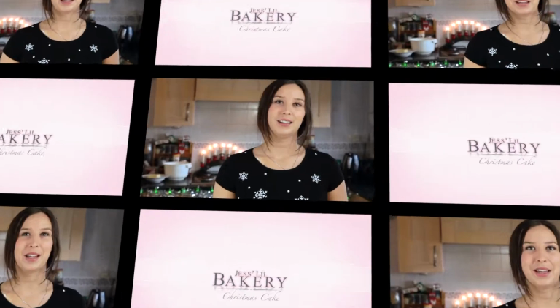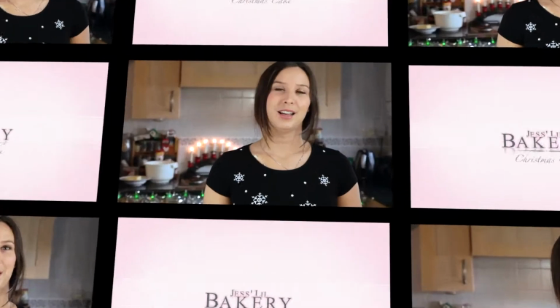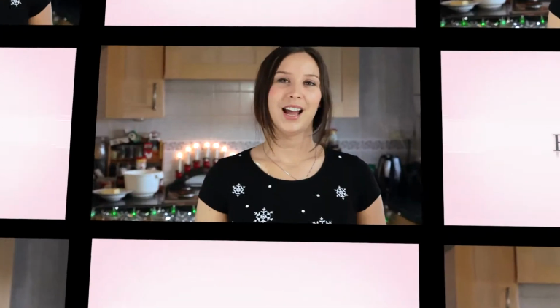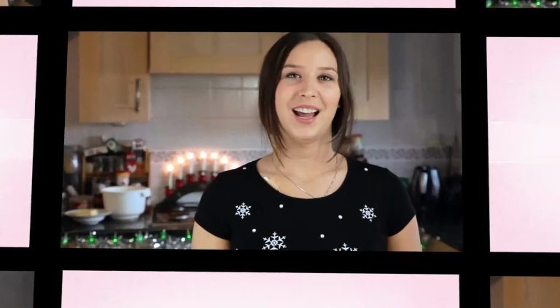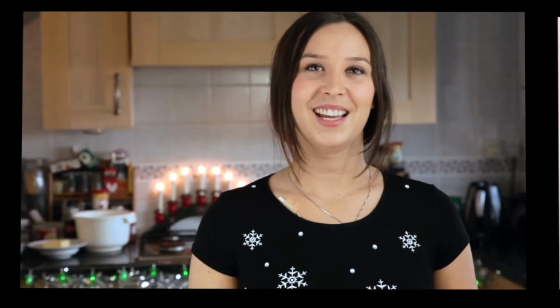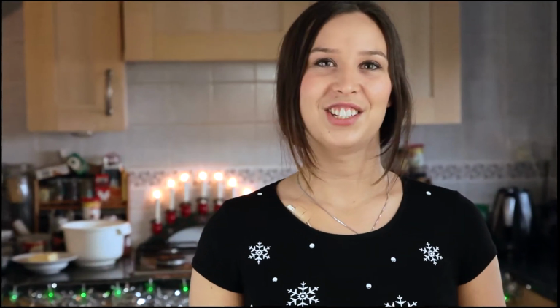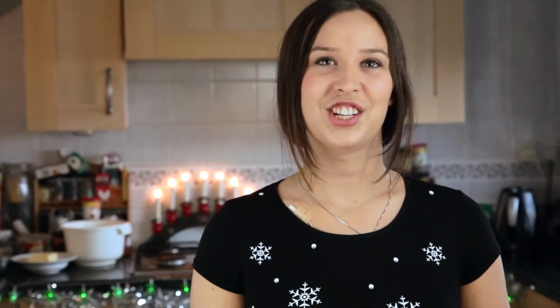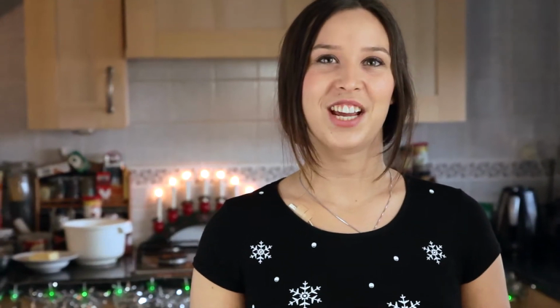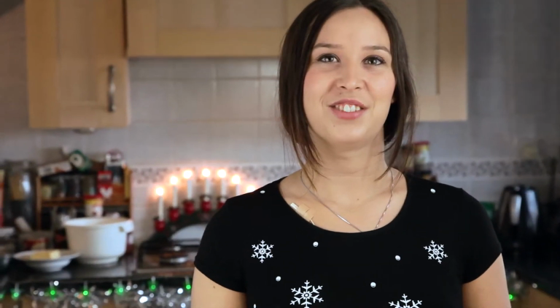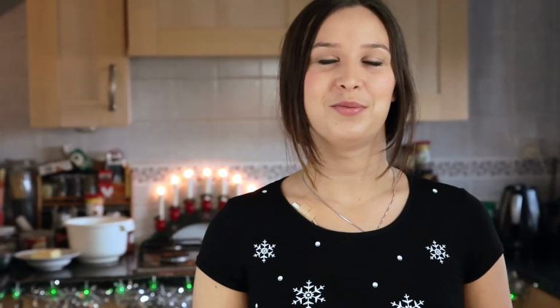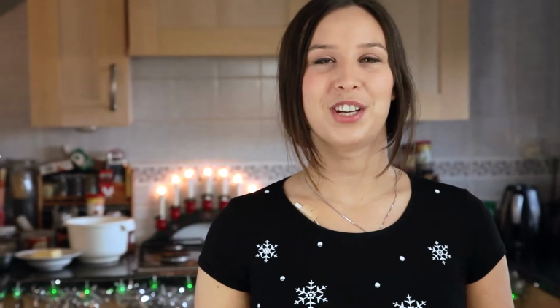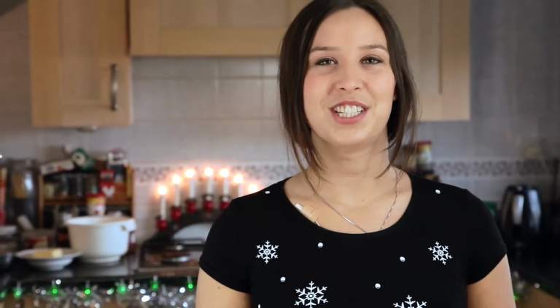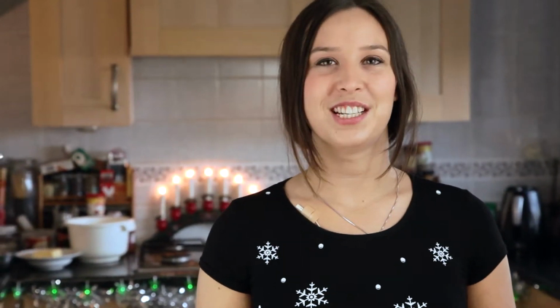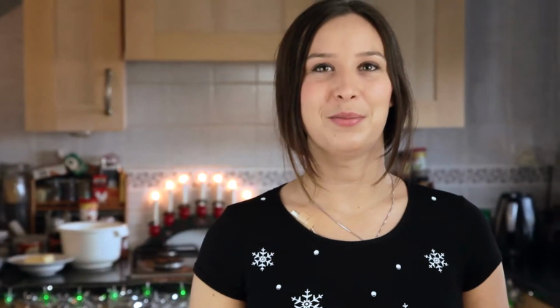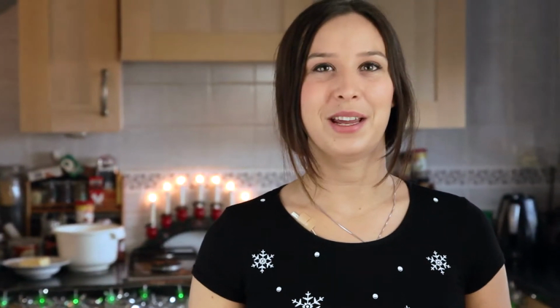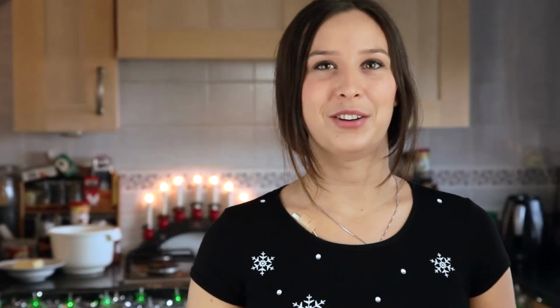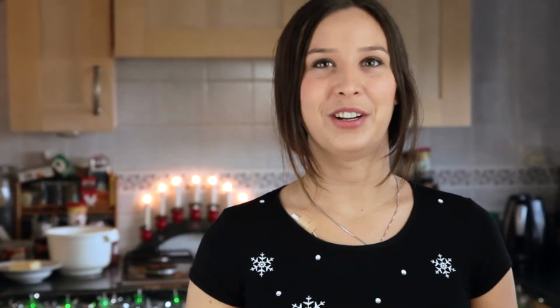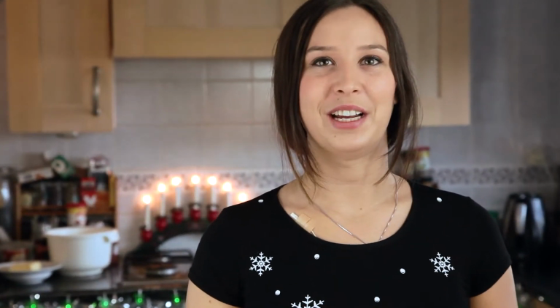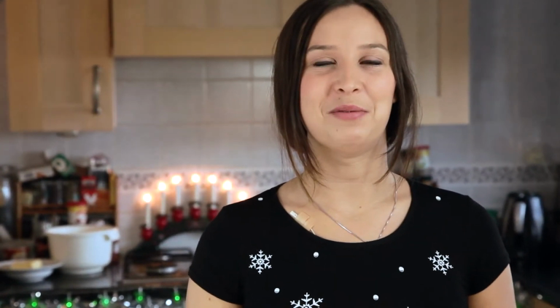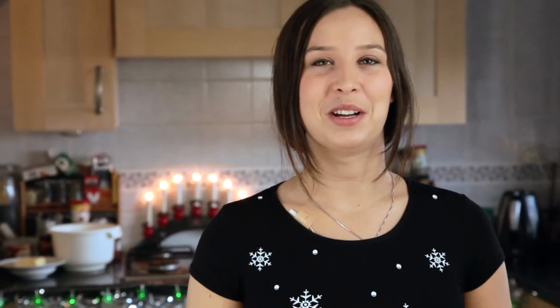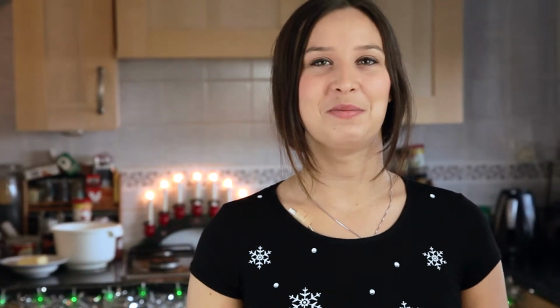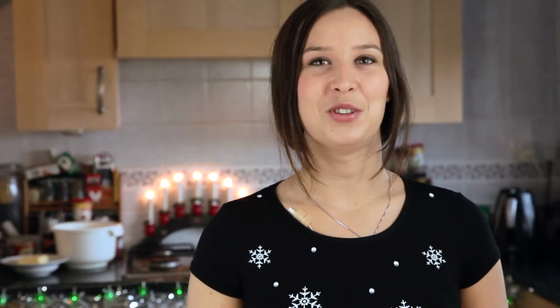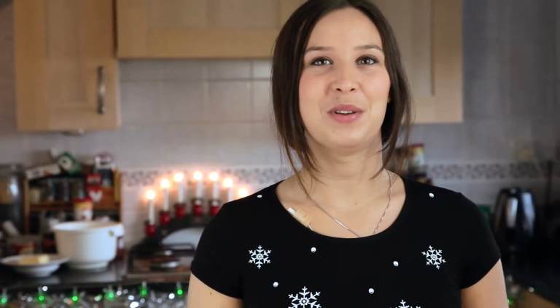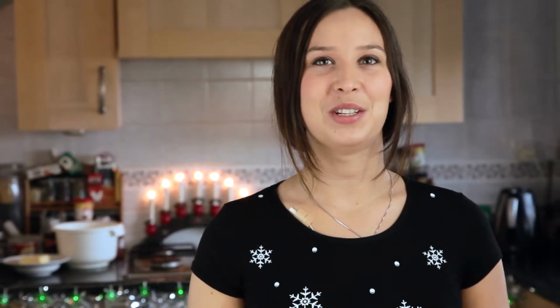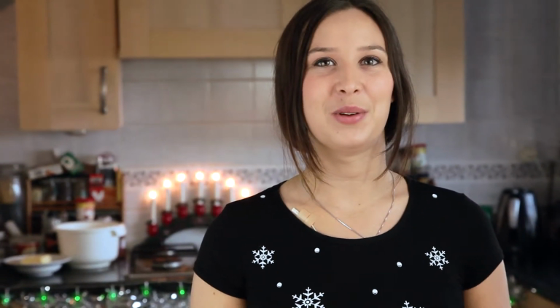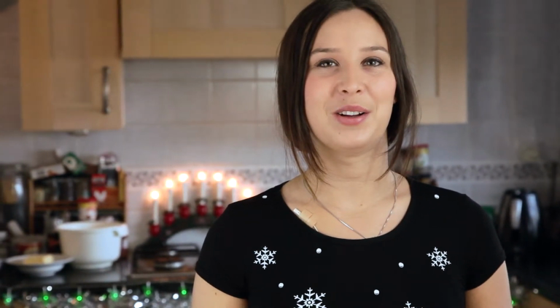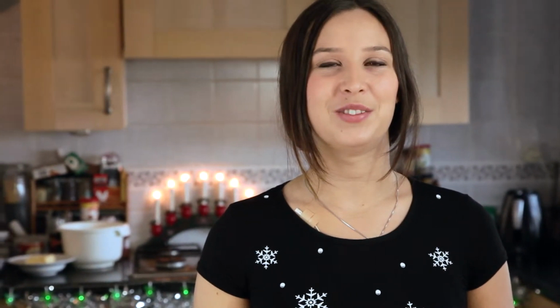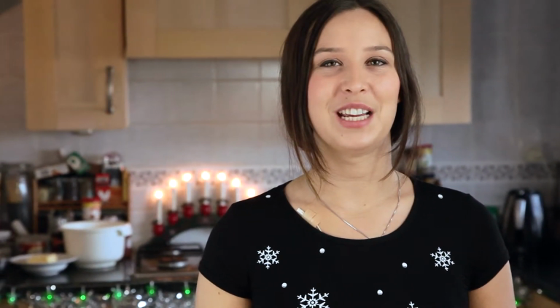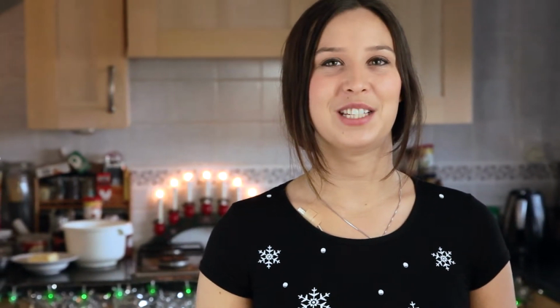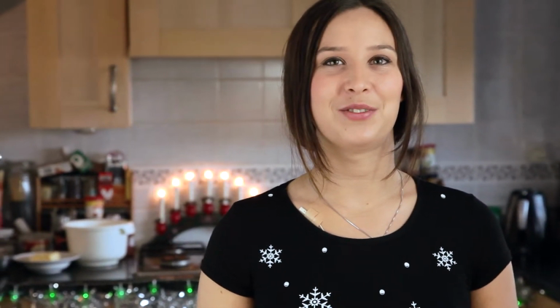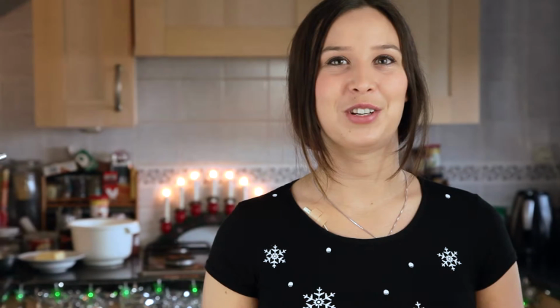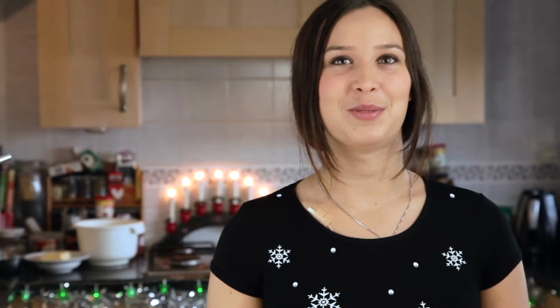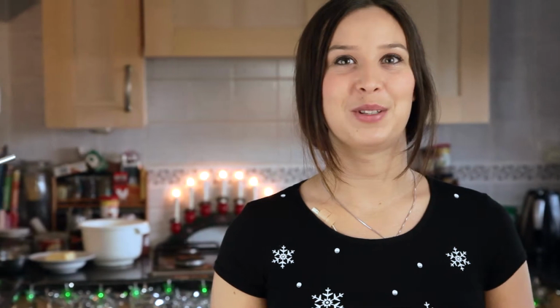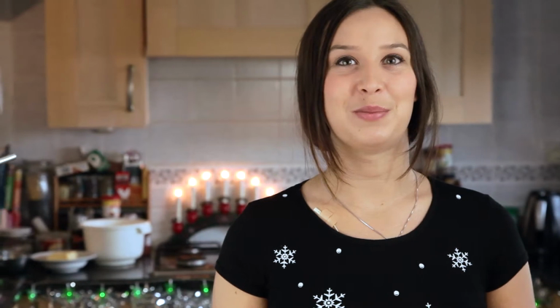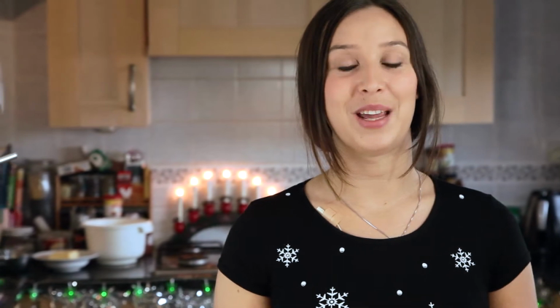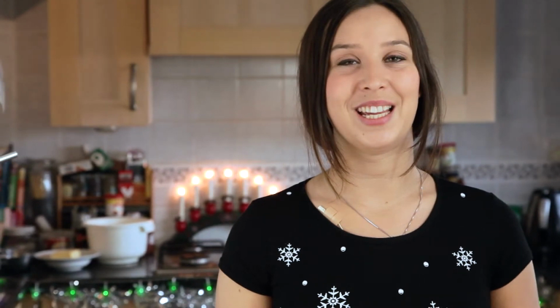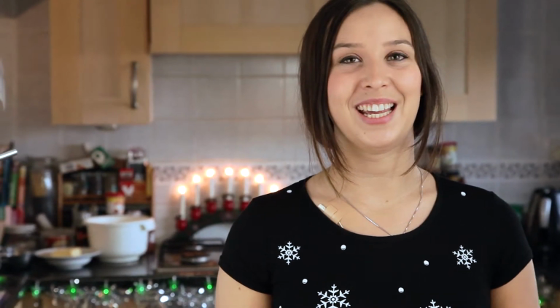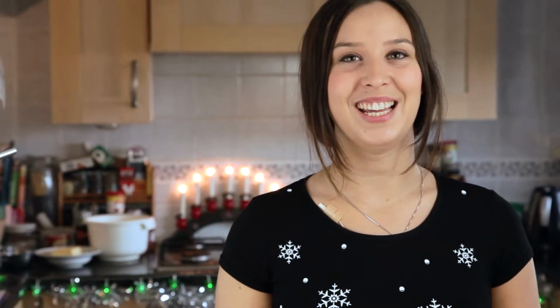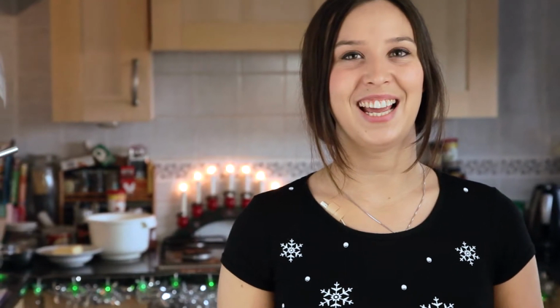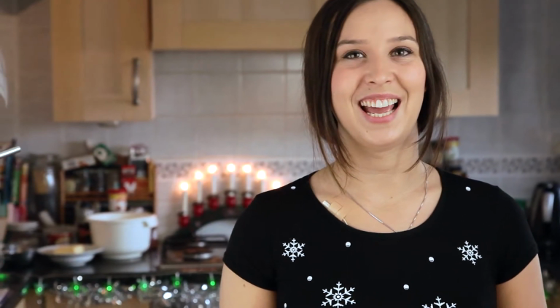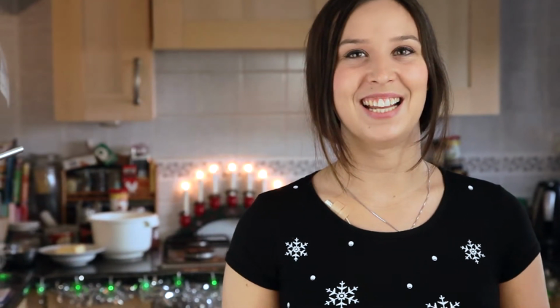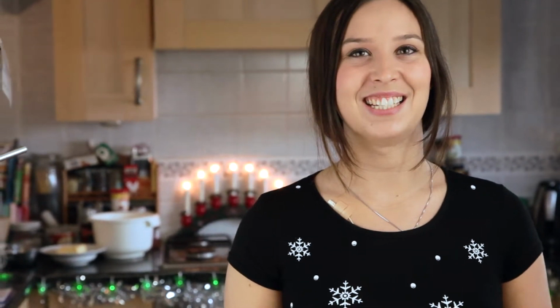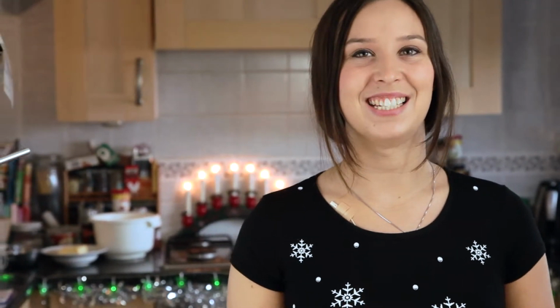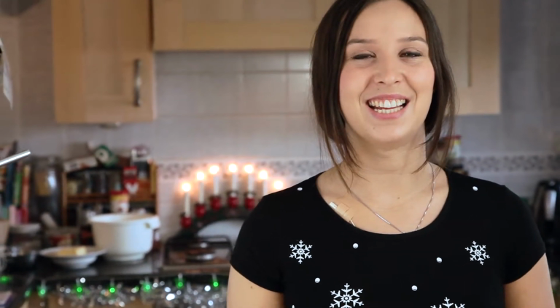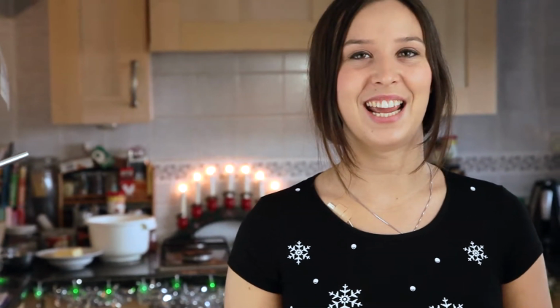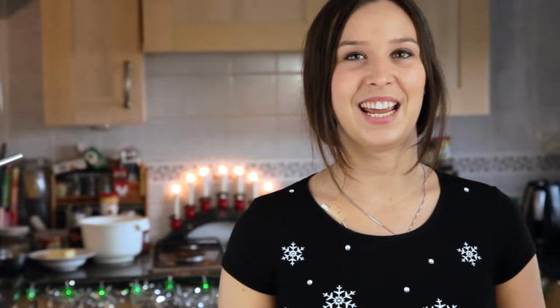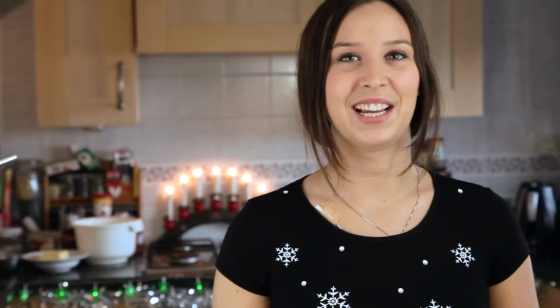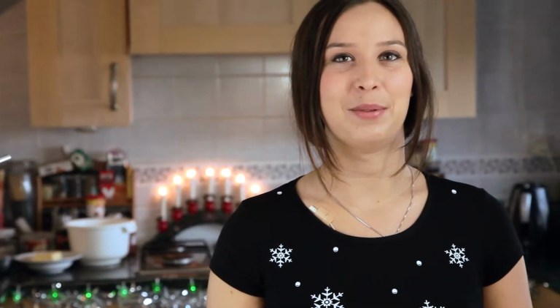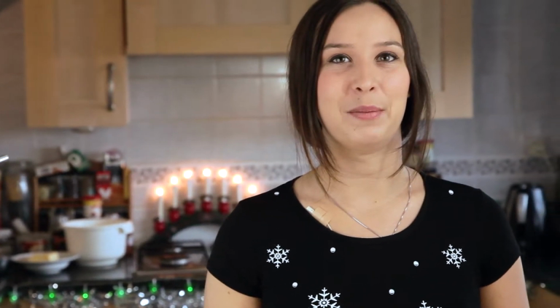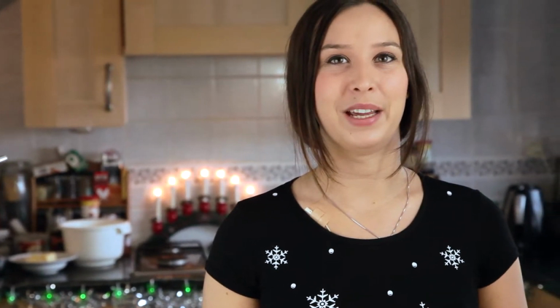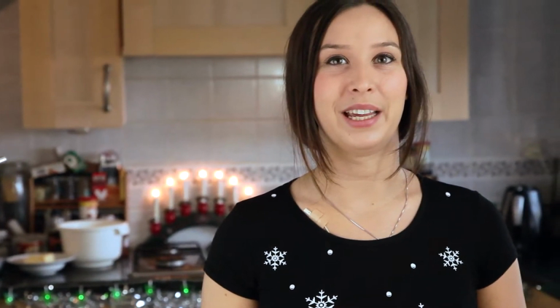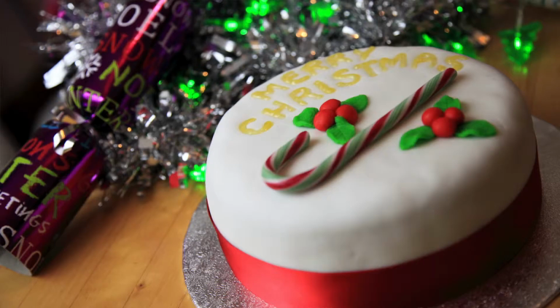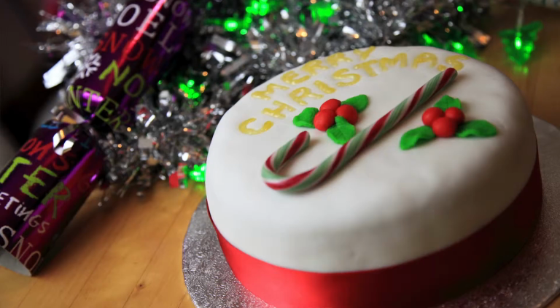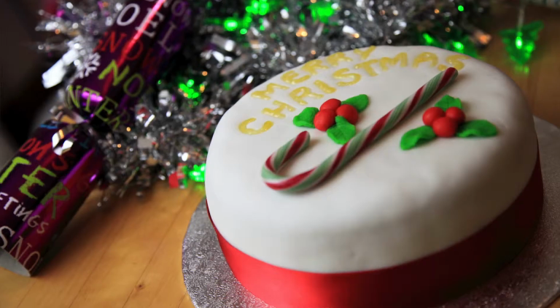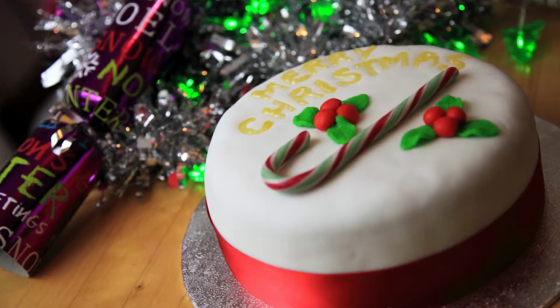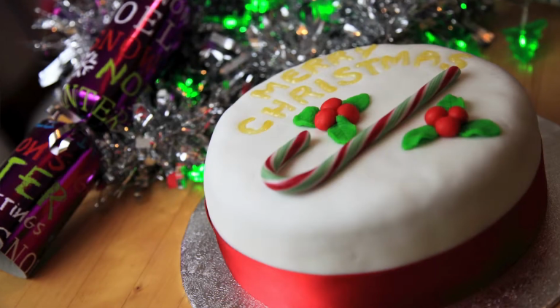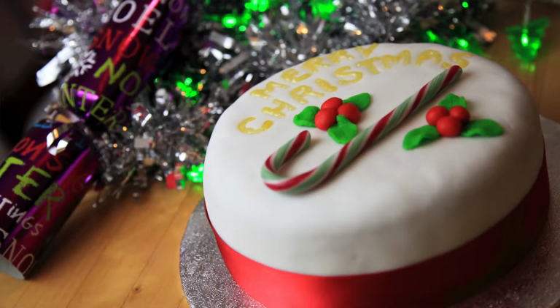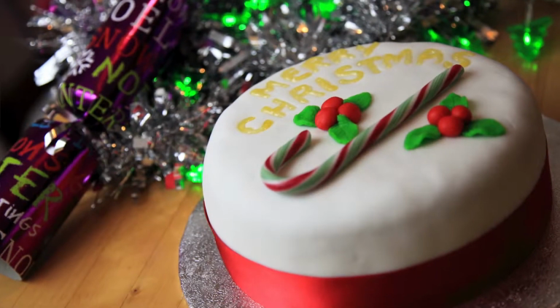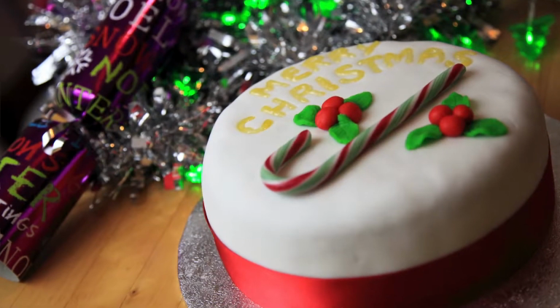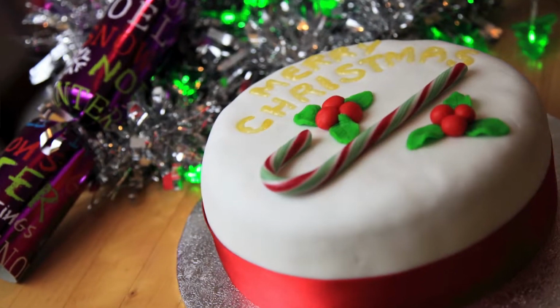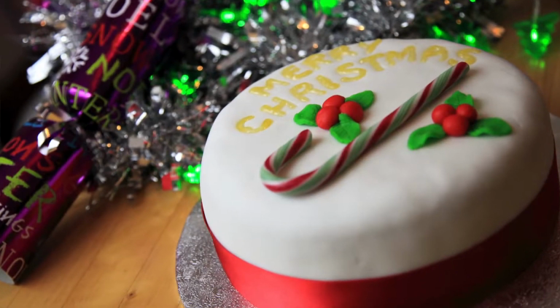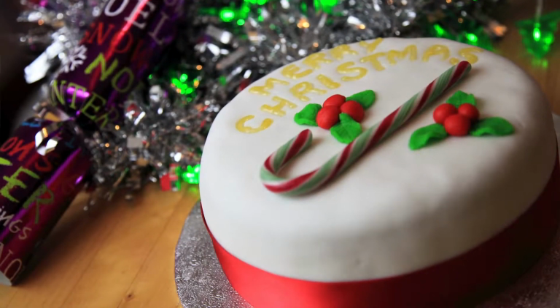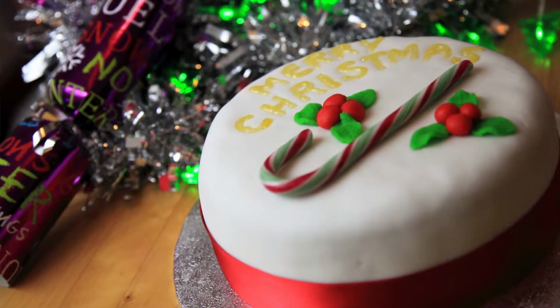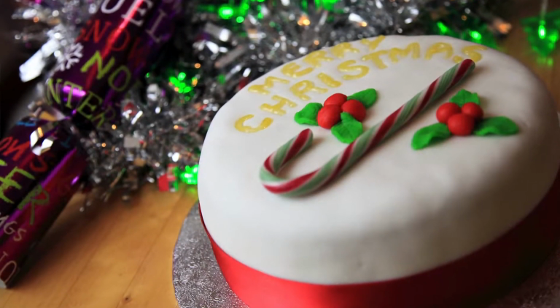Hi, it's Jess from Jess's Little Bakery. Welcome to my 12 days of Christmas baking and today I'm going to be making a traditional Christmas cake.